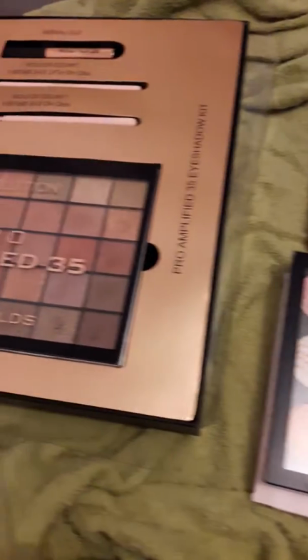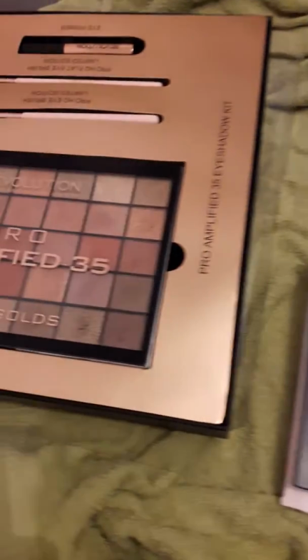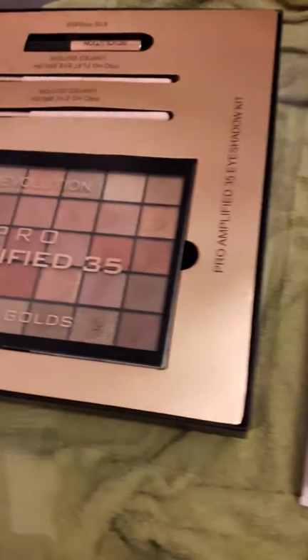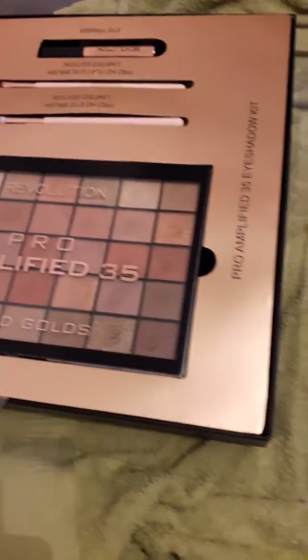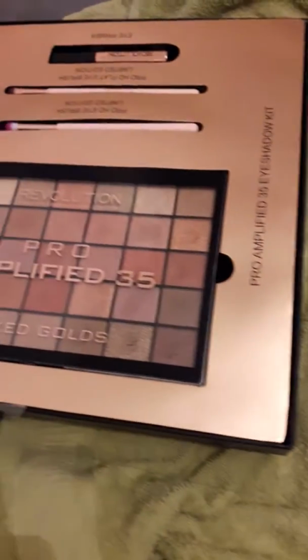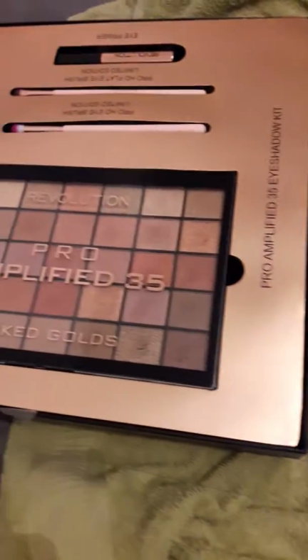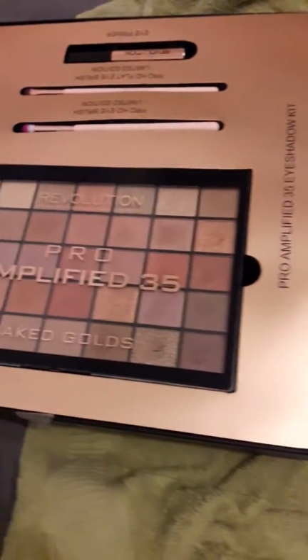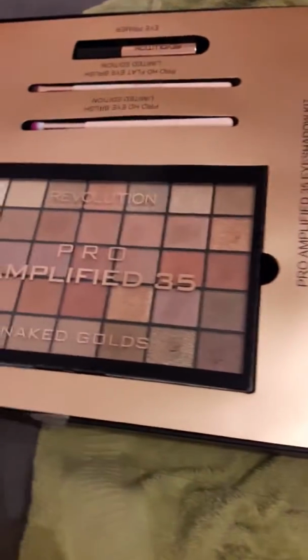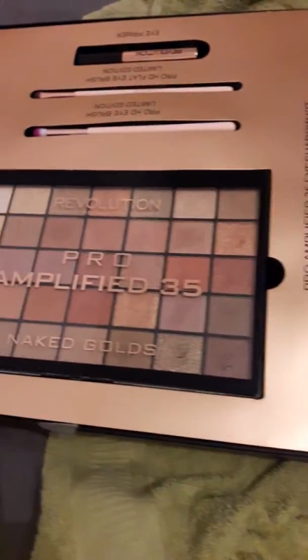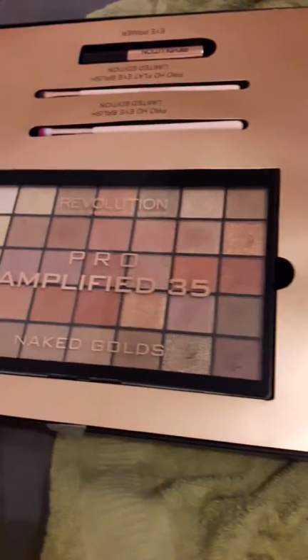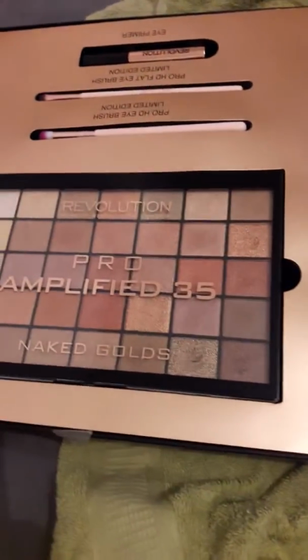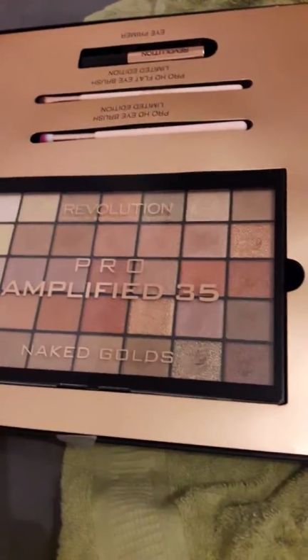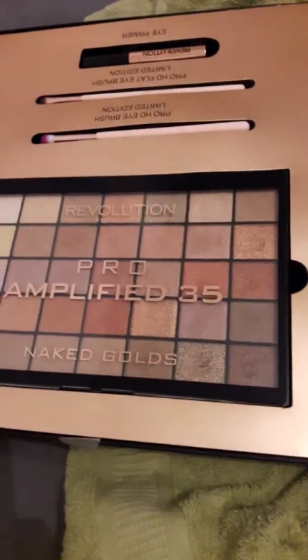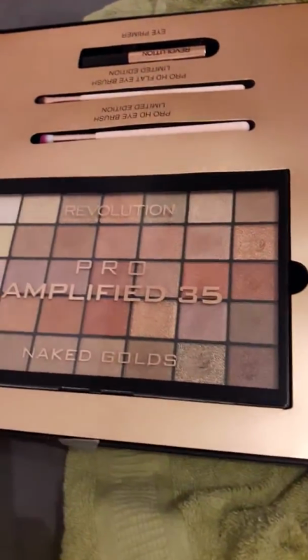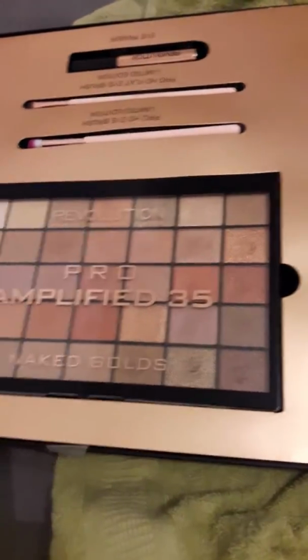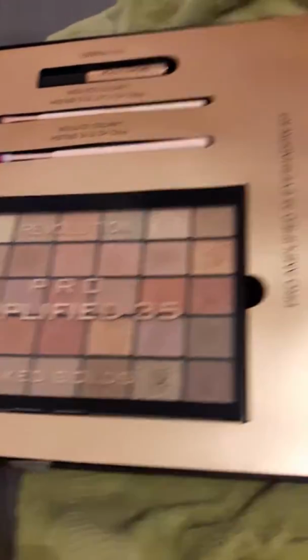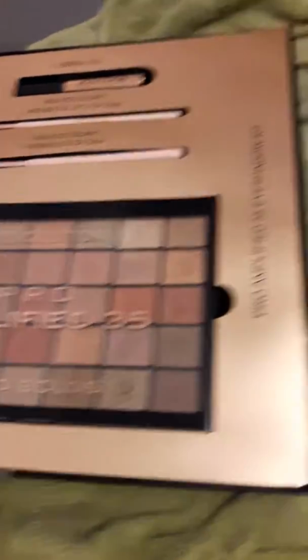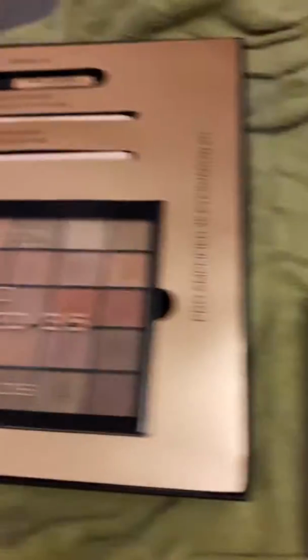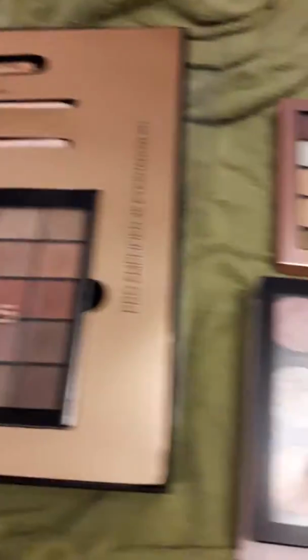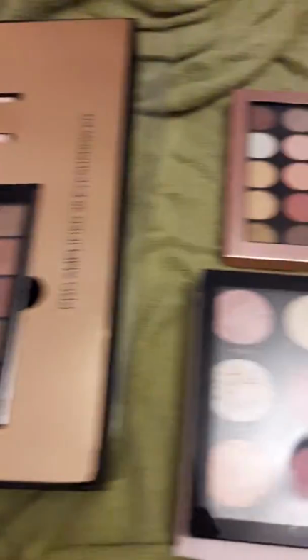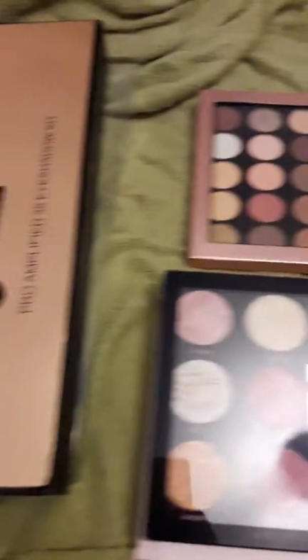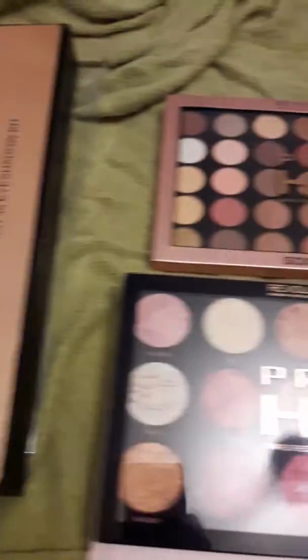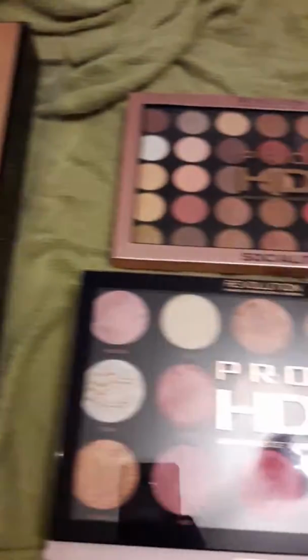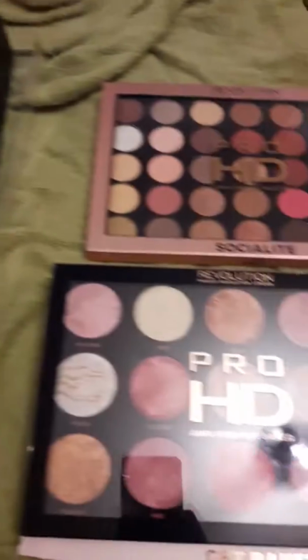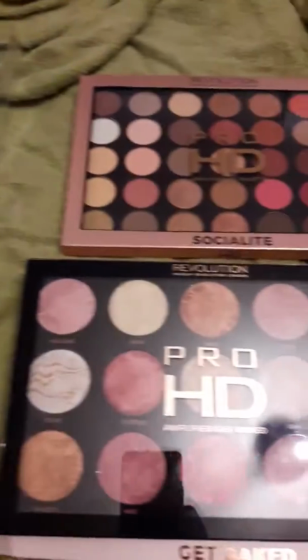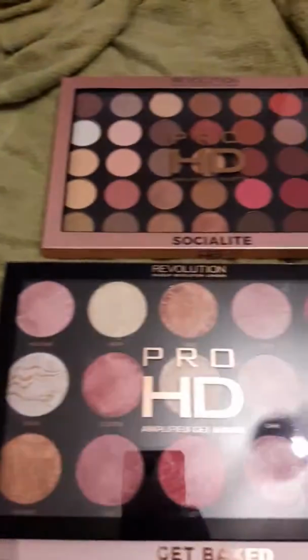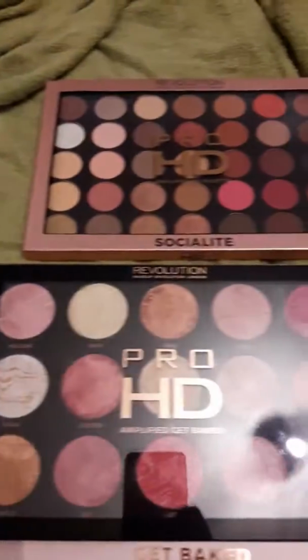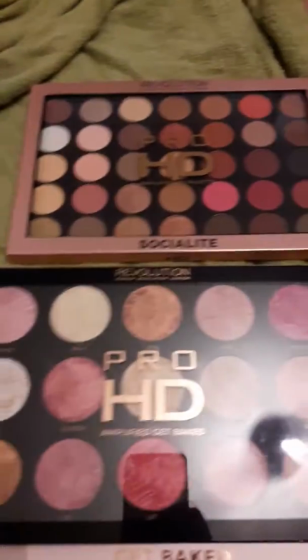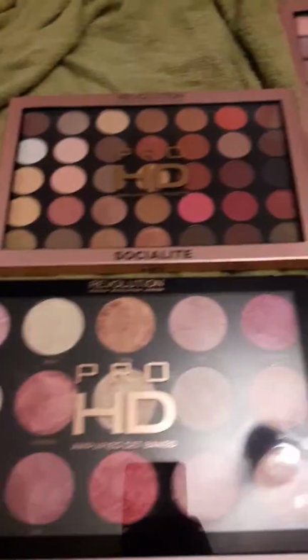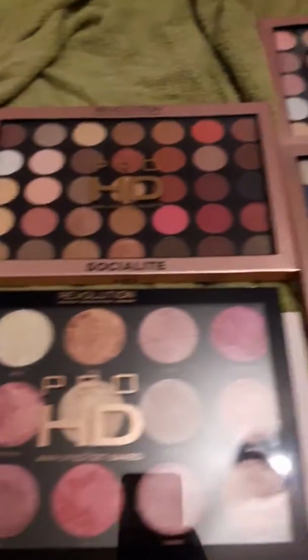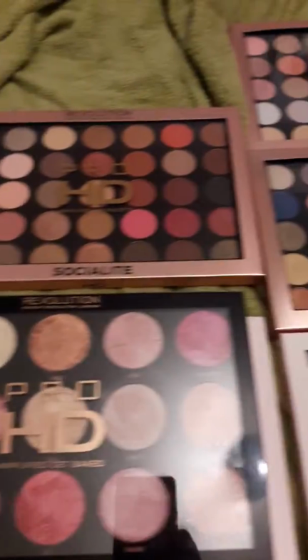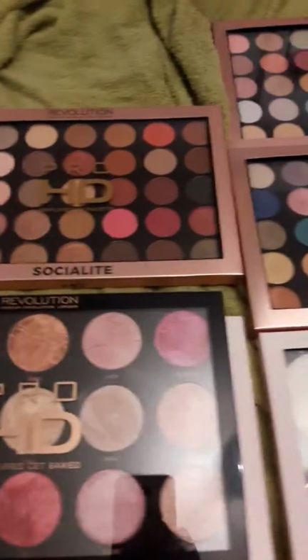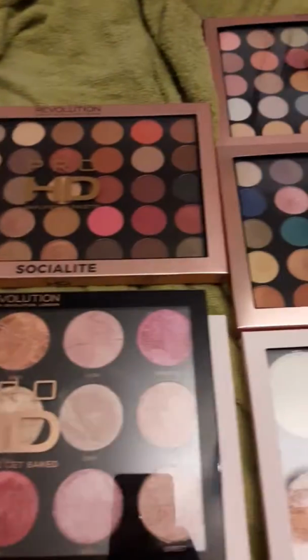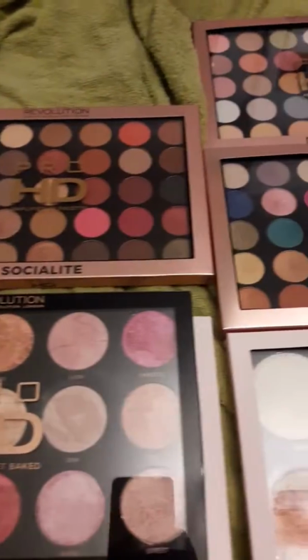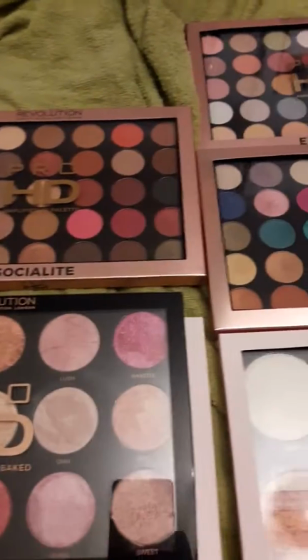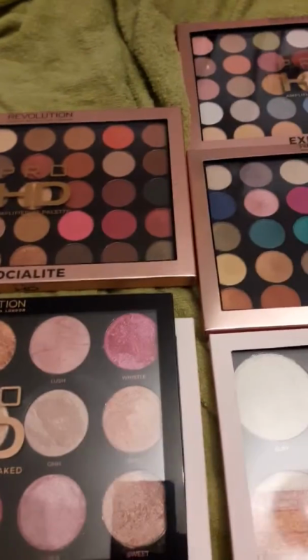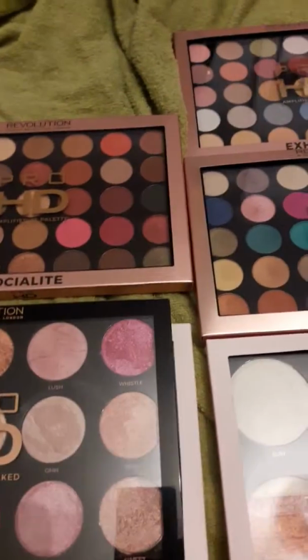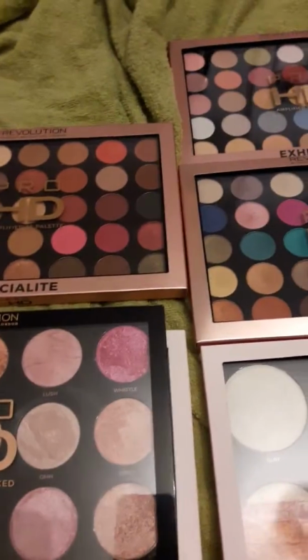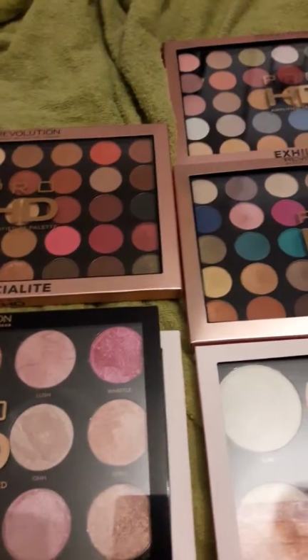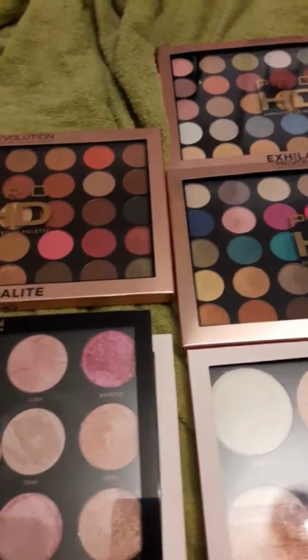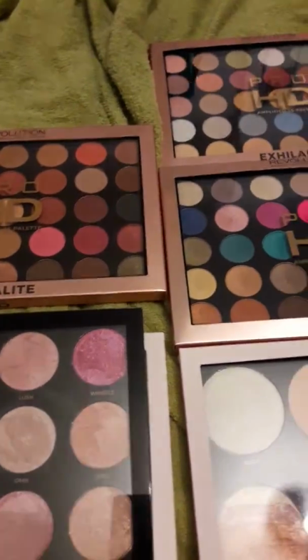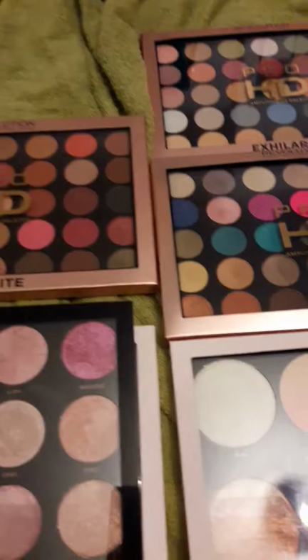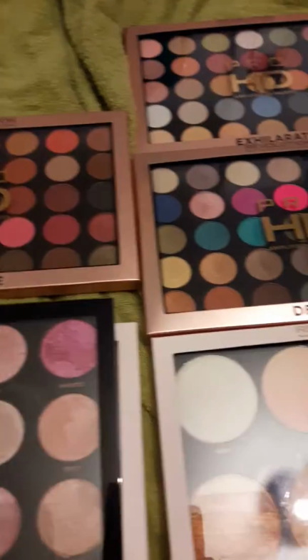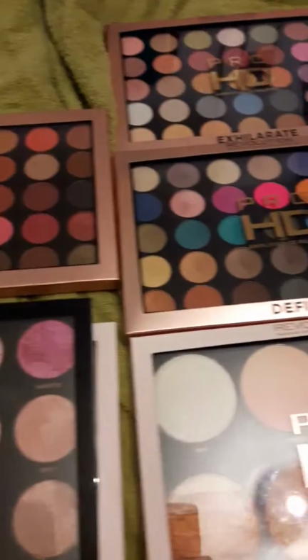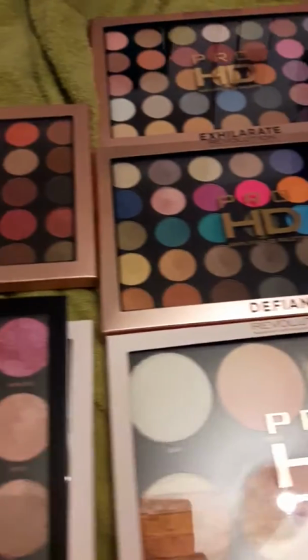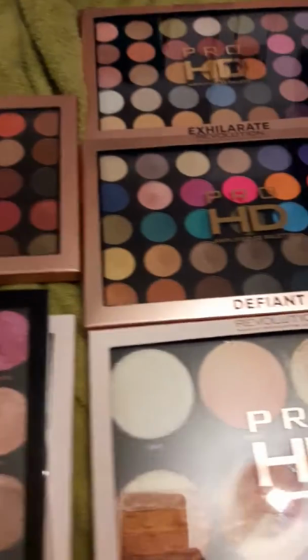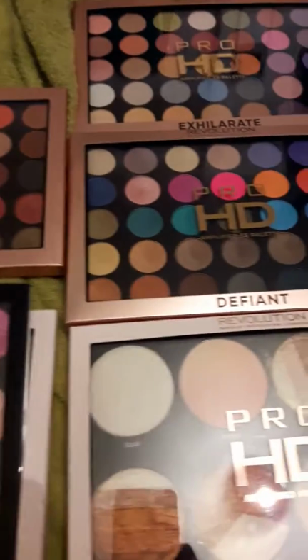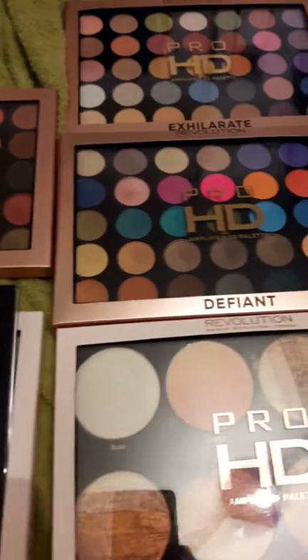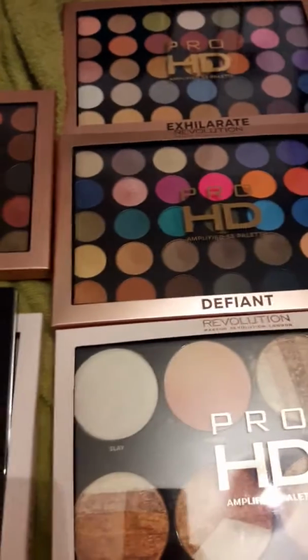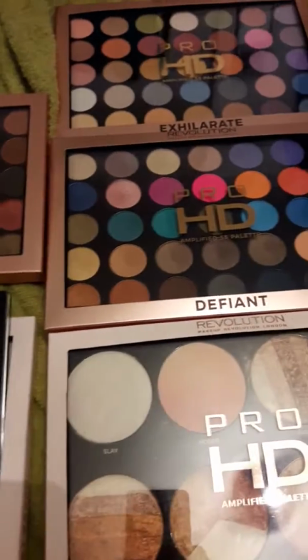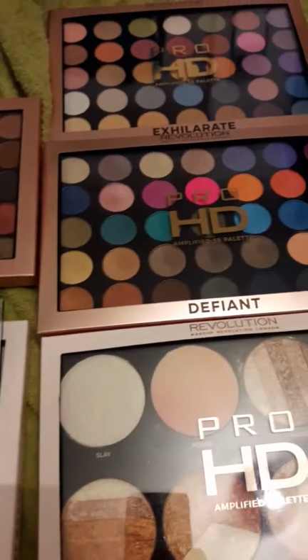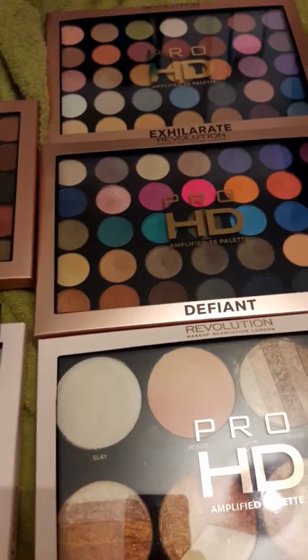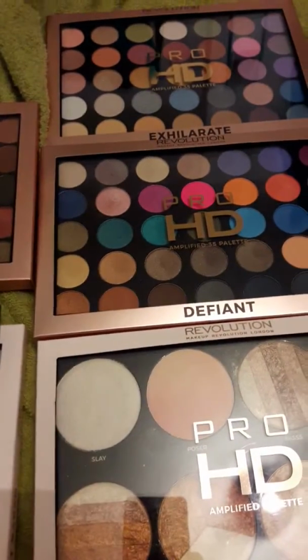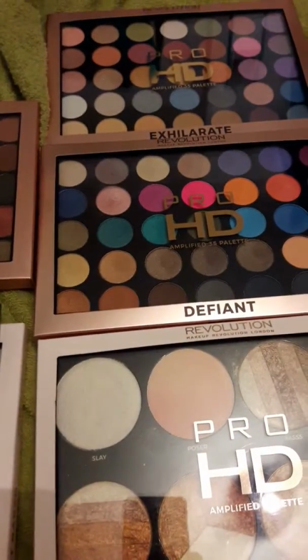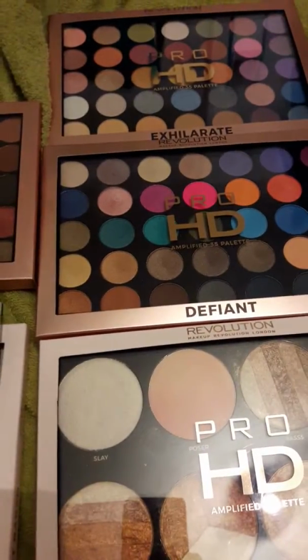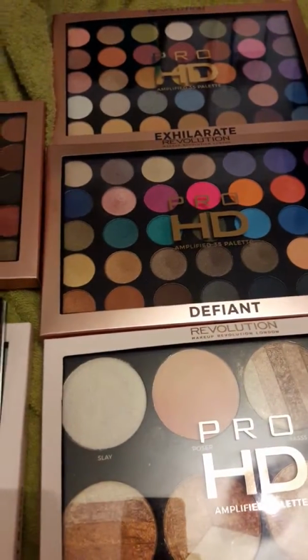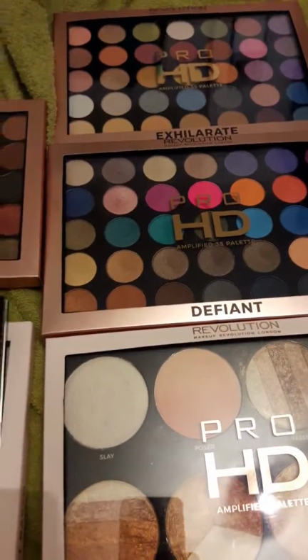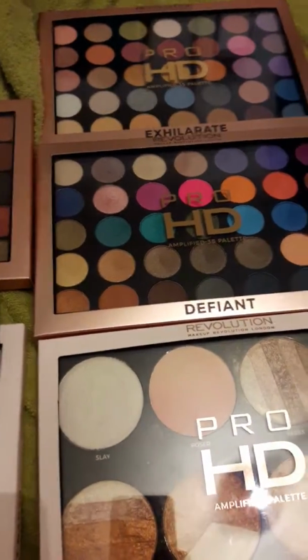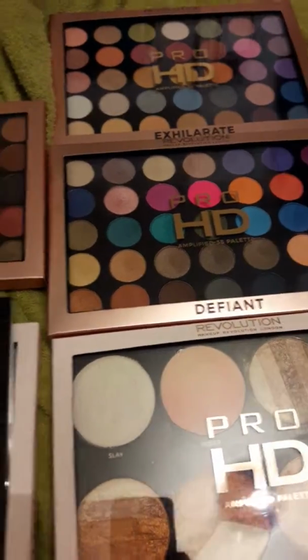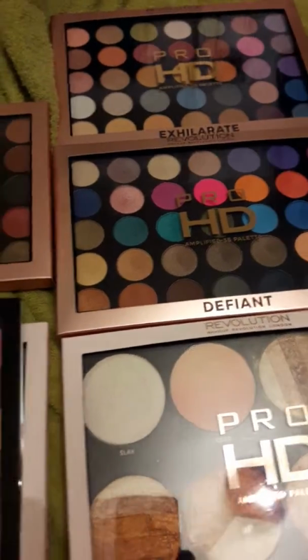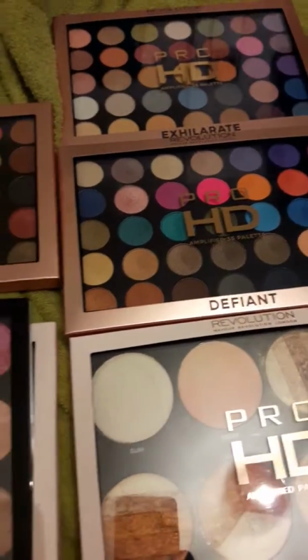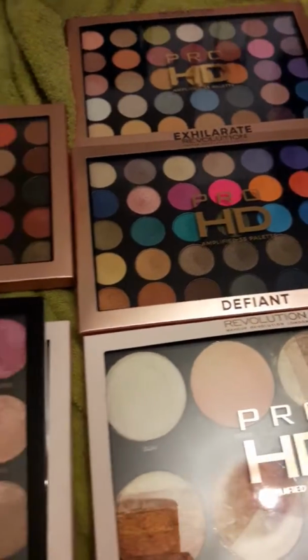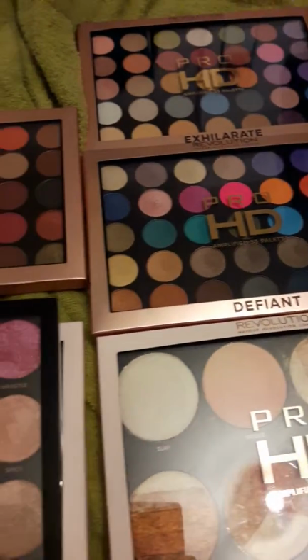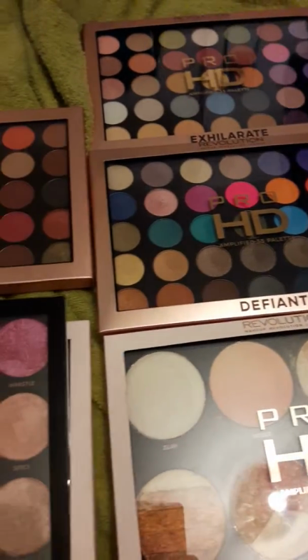I absolutely adore these palettes so much and I hope you will too. Thank you for listening.